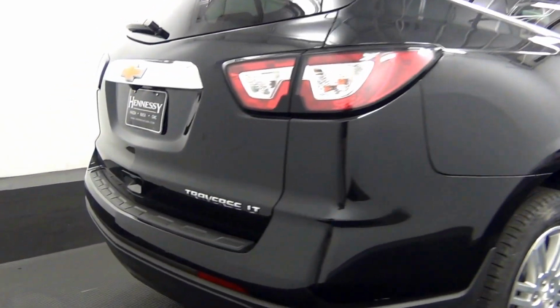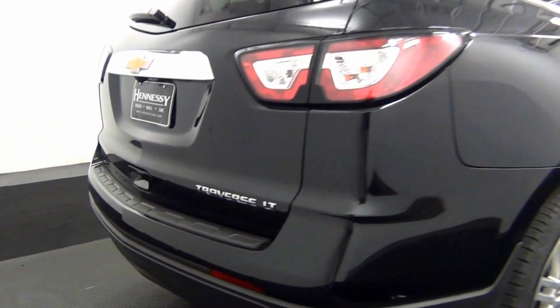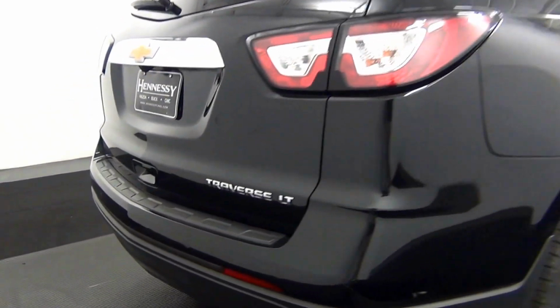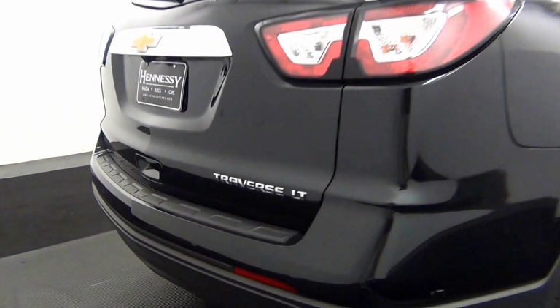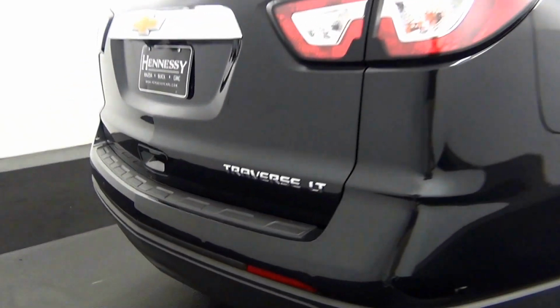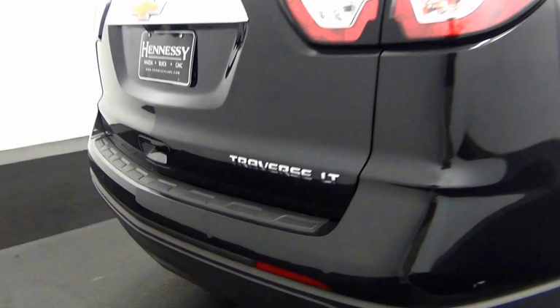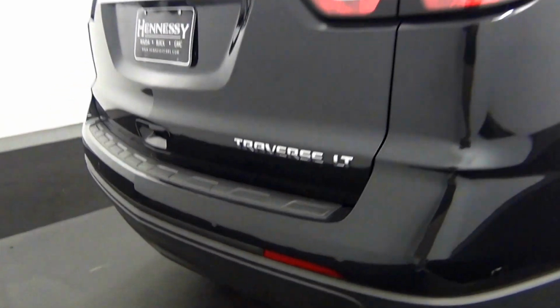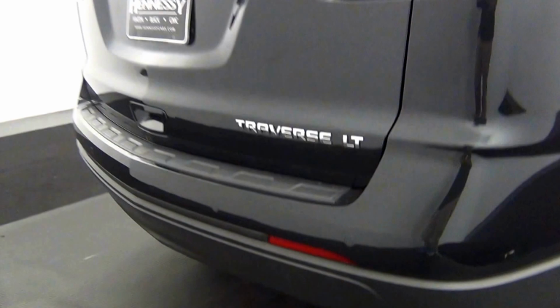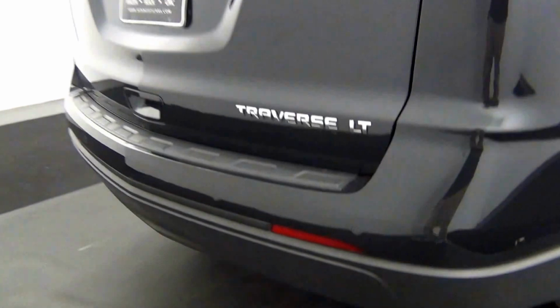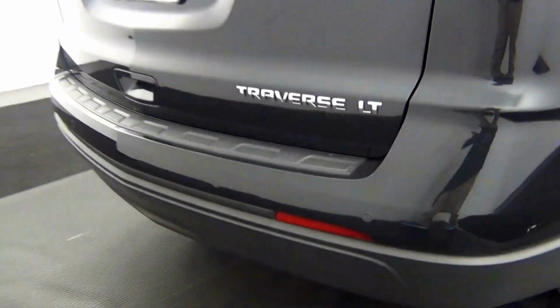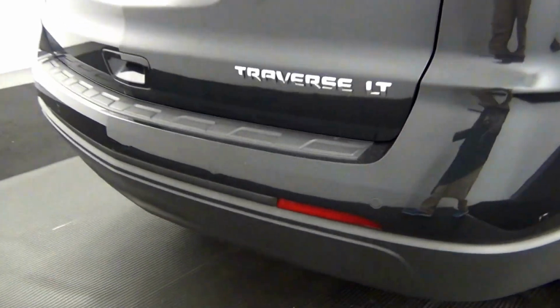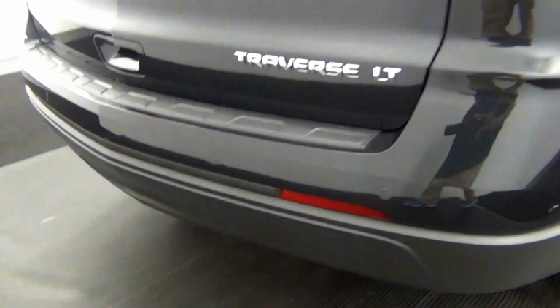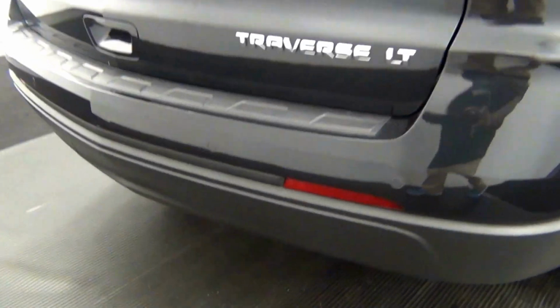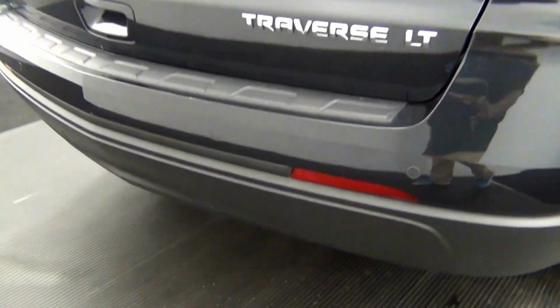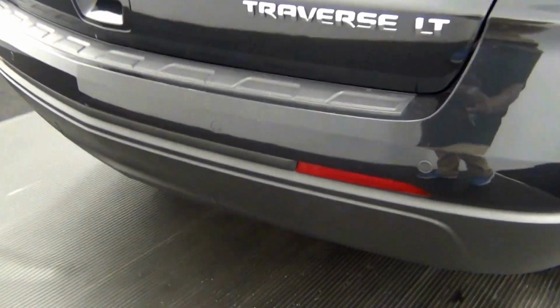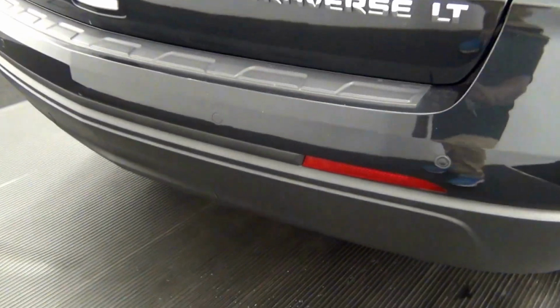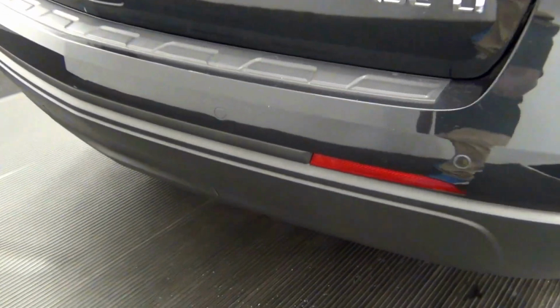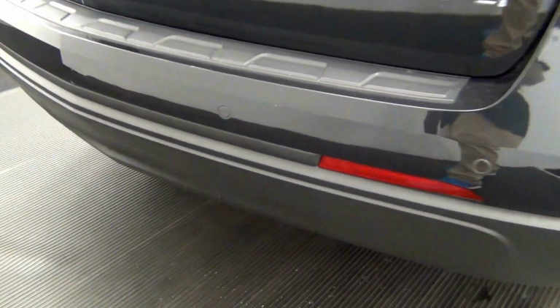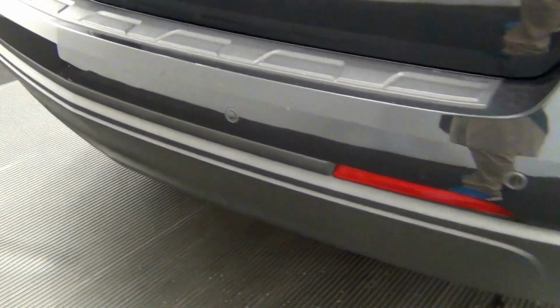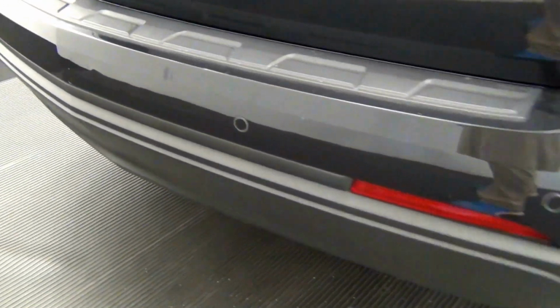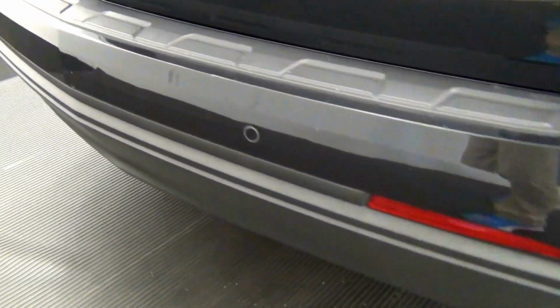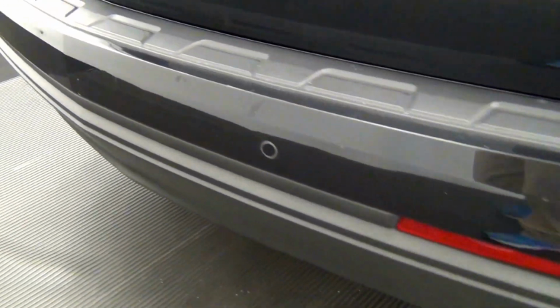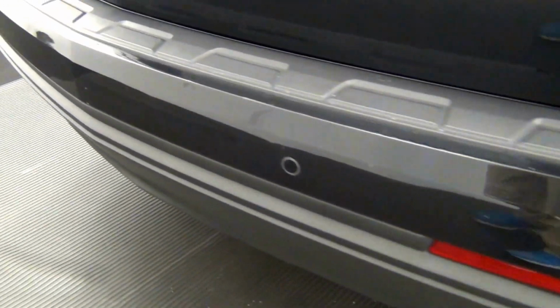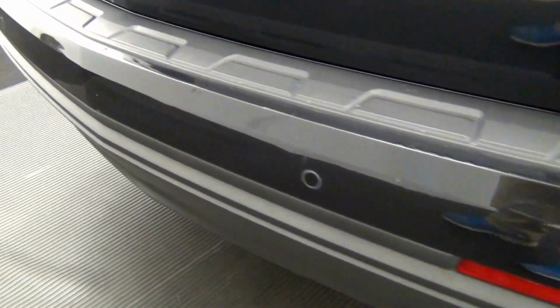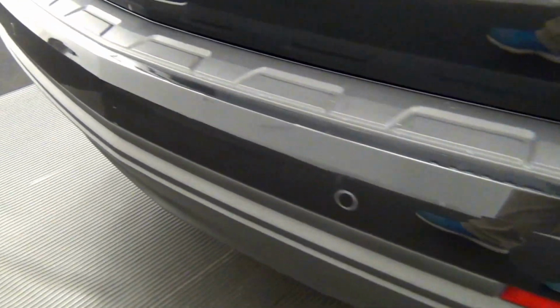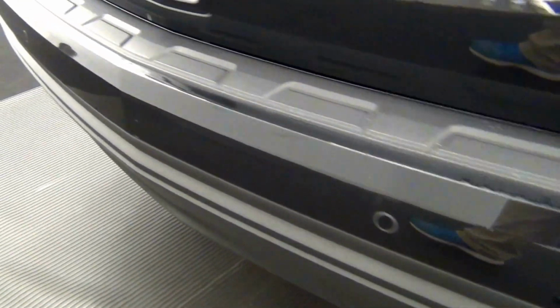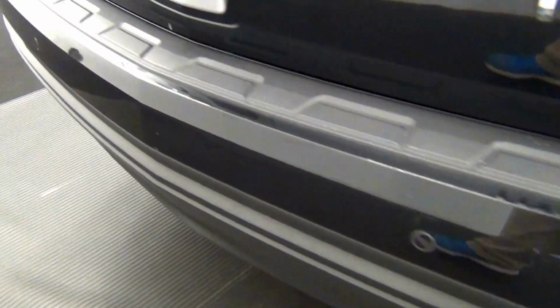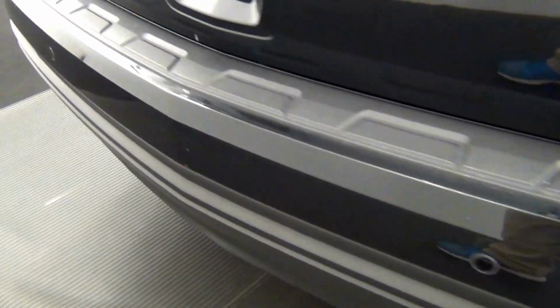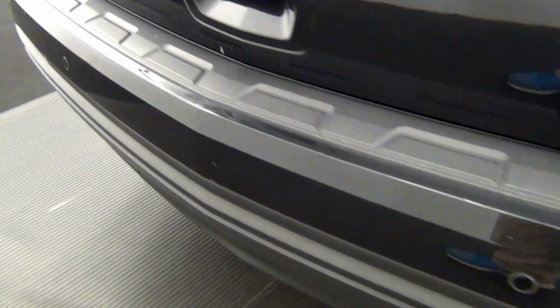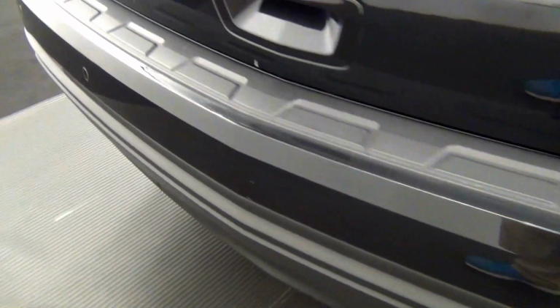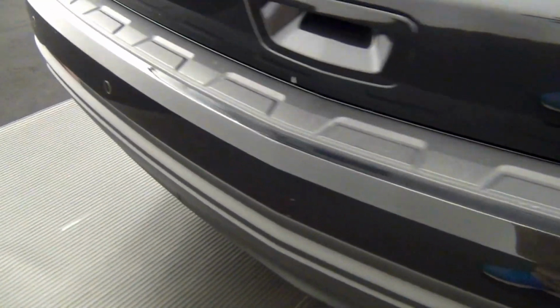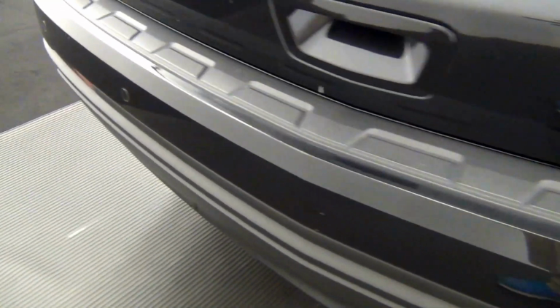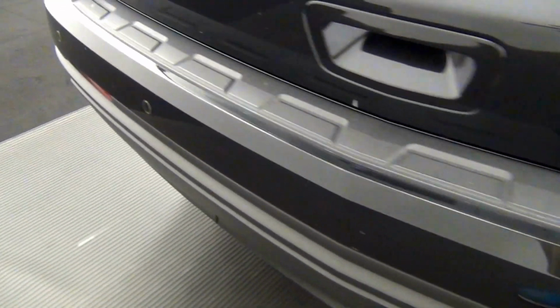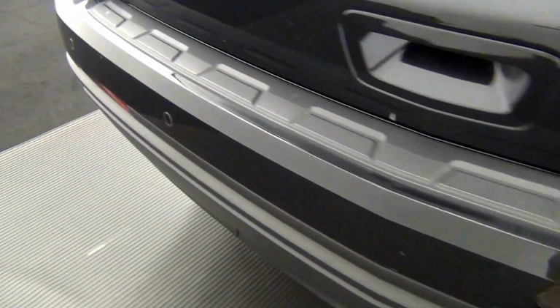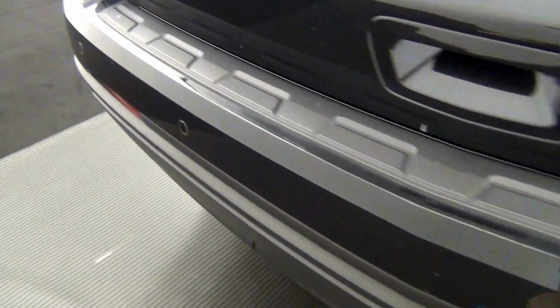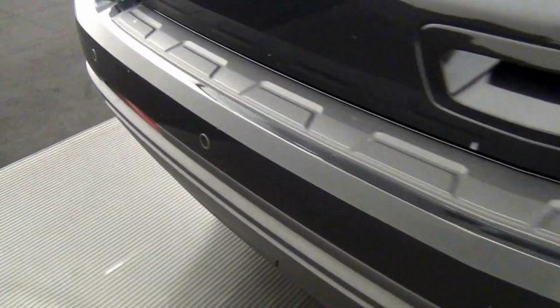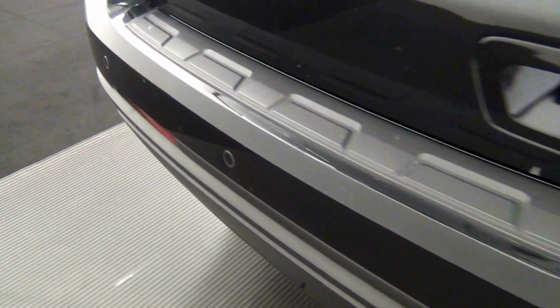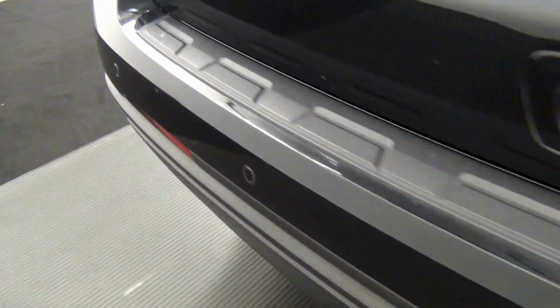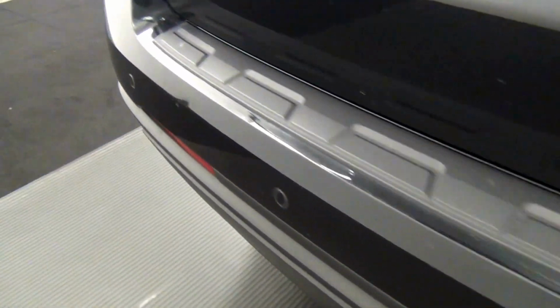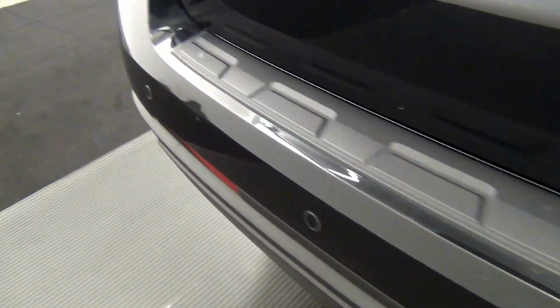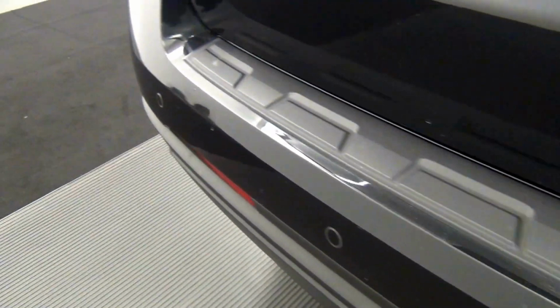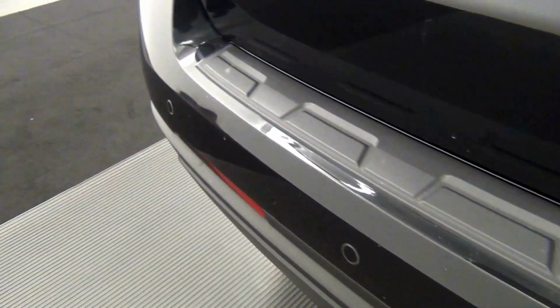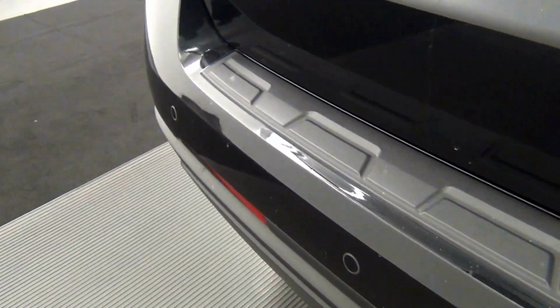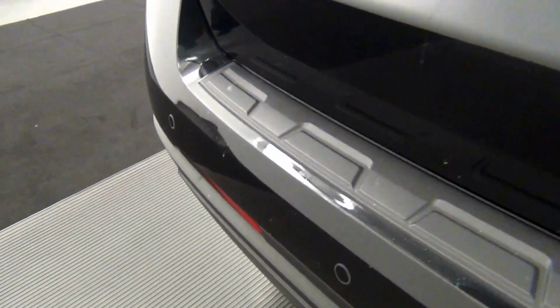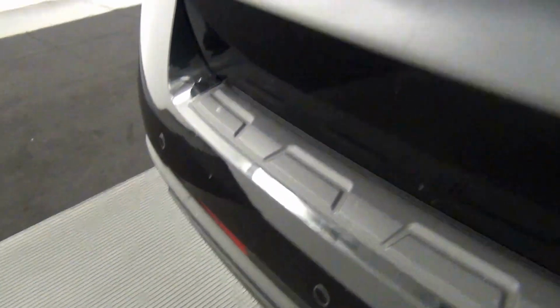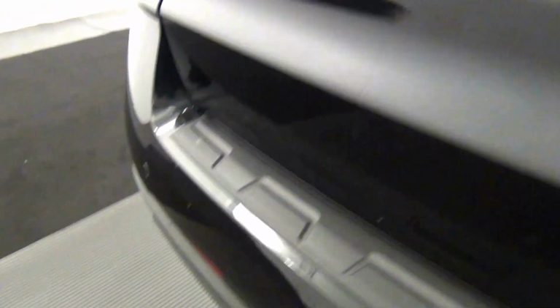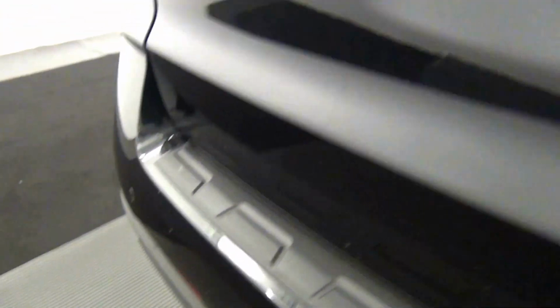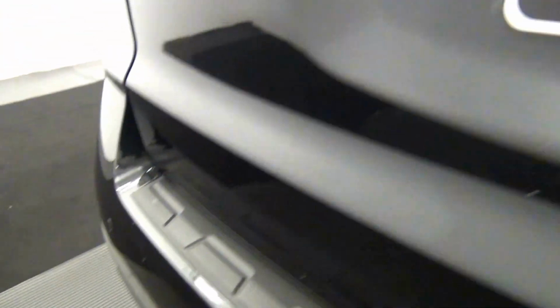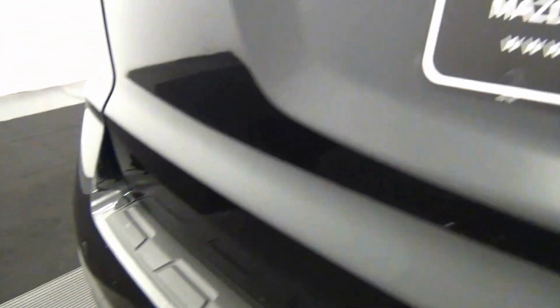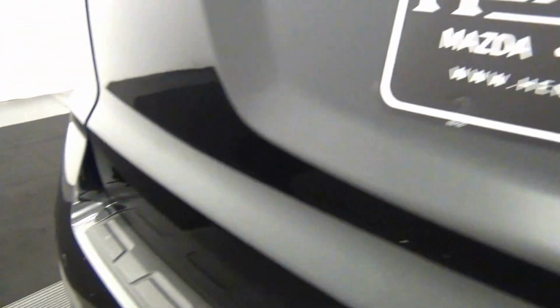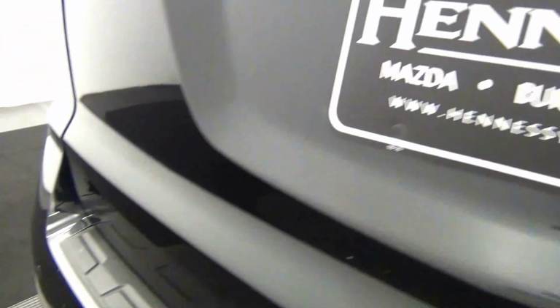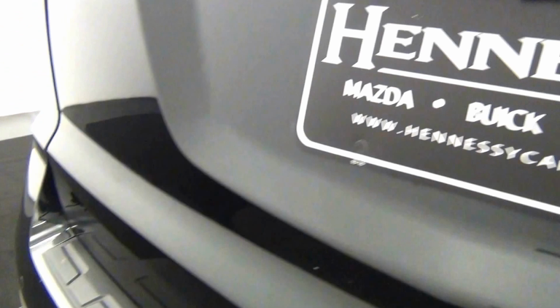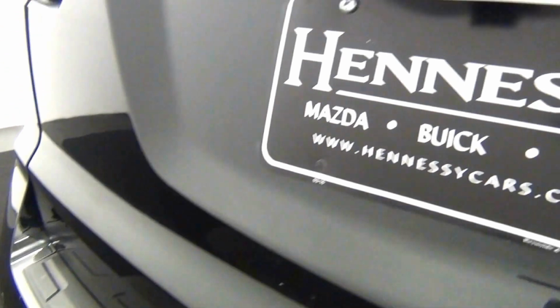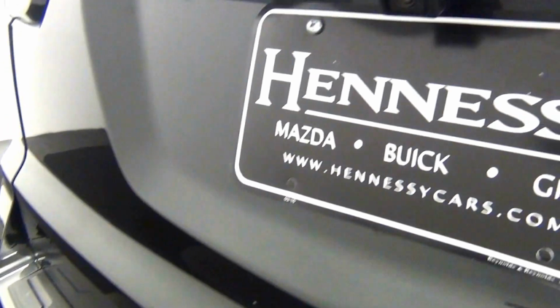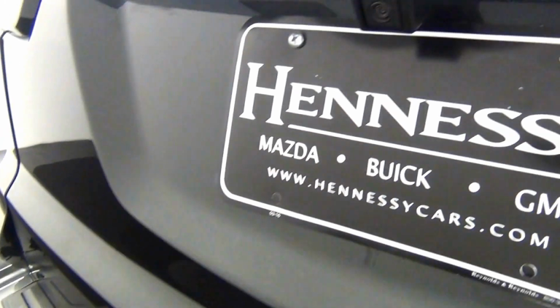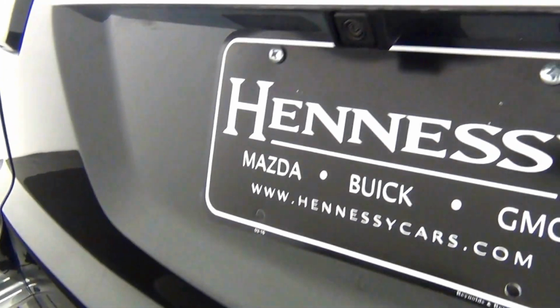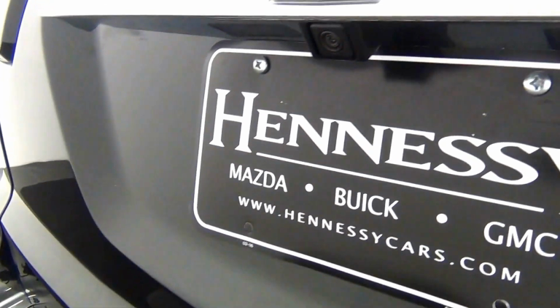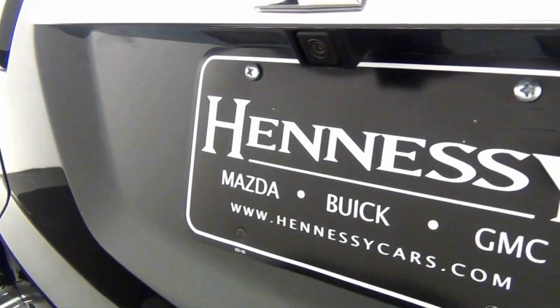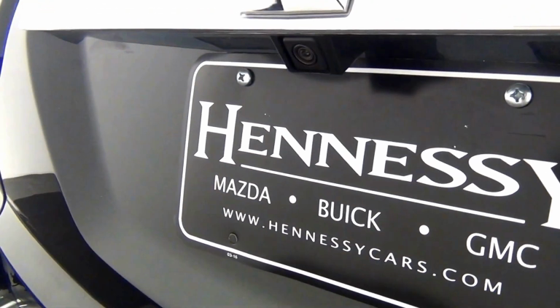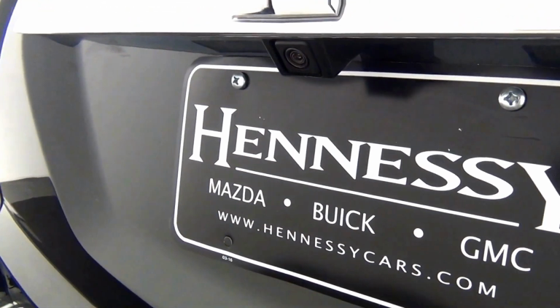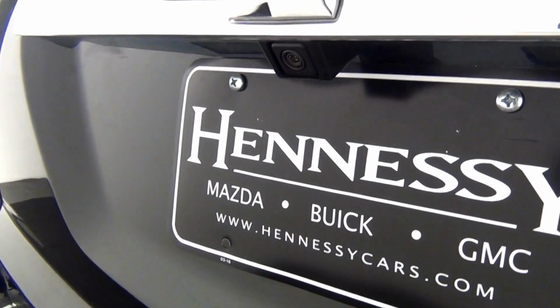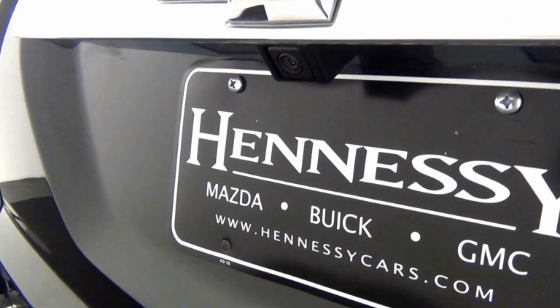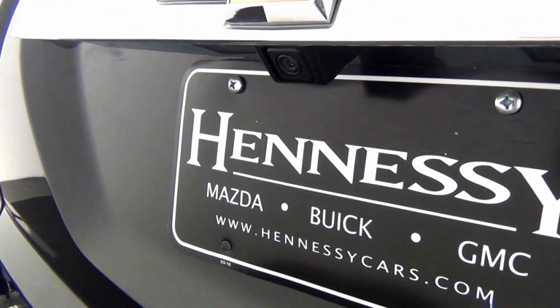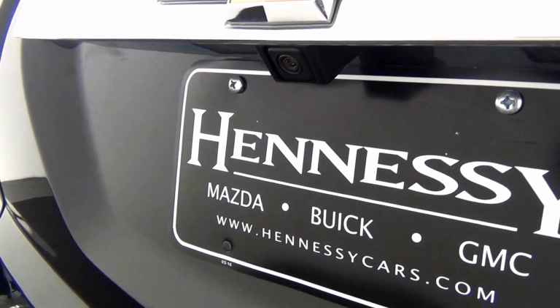We have rear parking assistance along the rear bumper. We also have a backup camera located here.